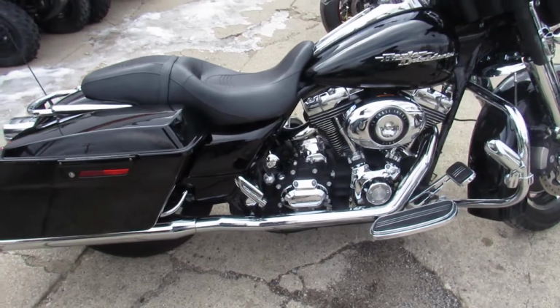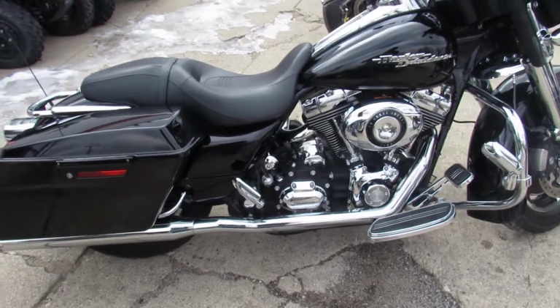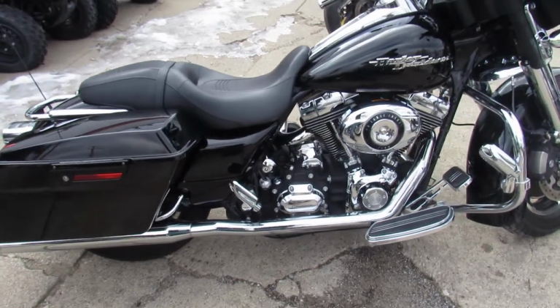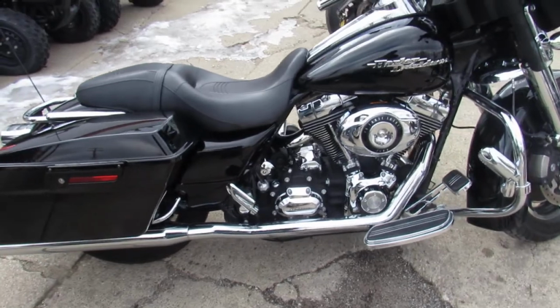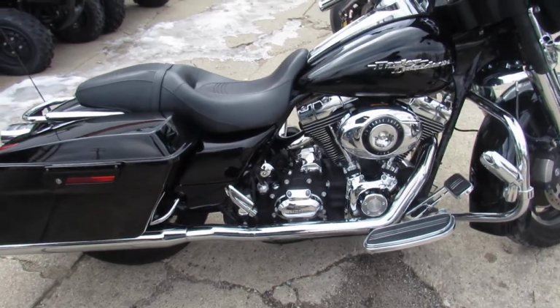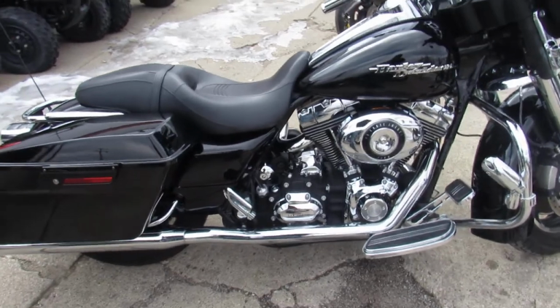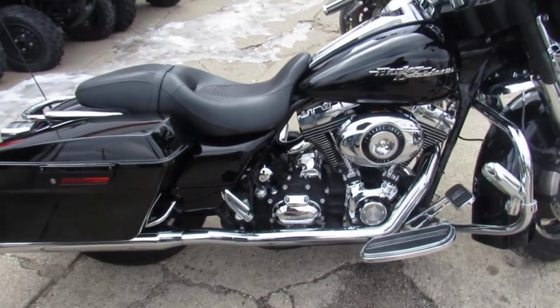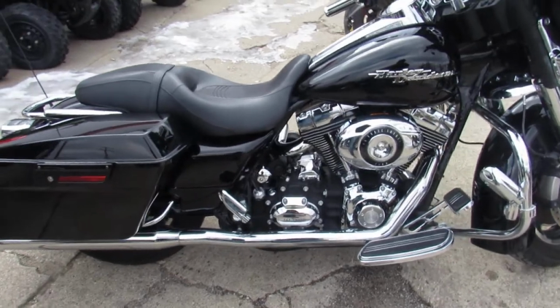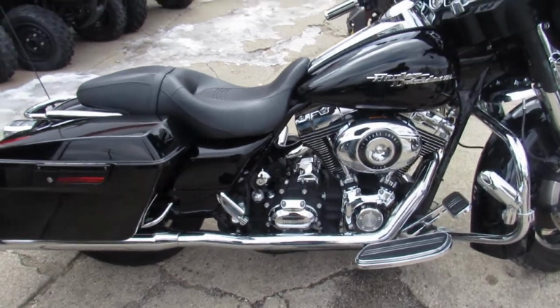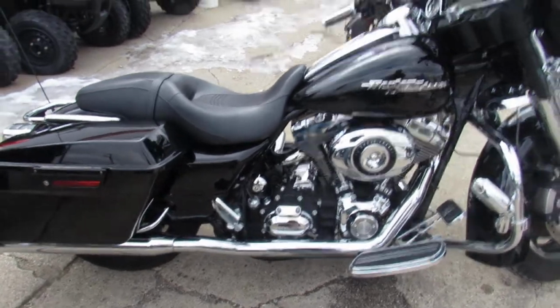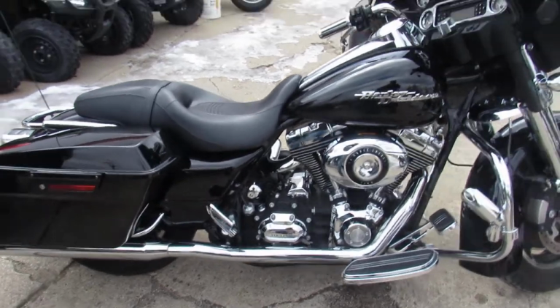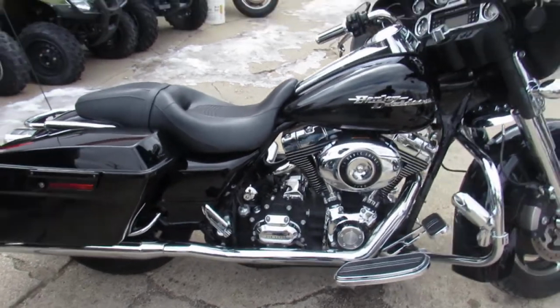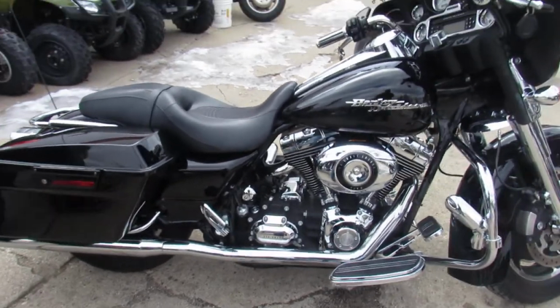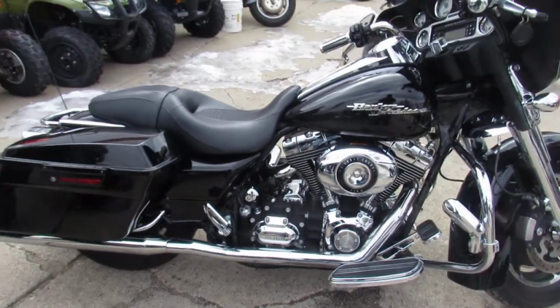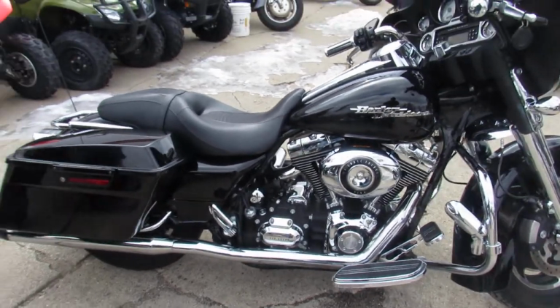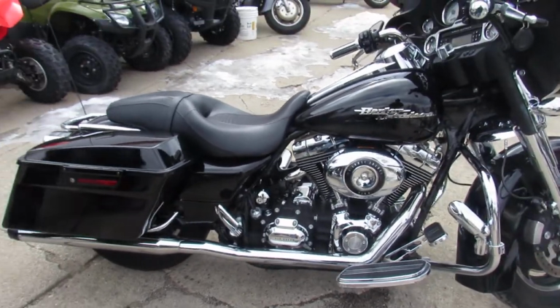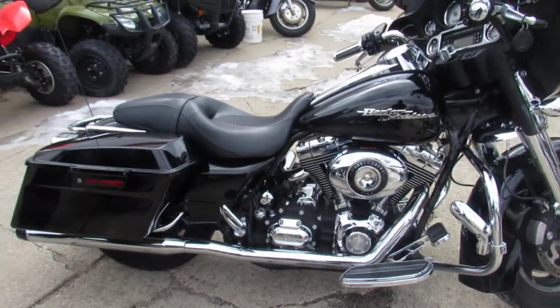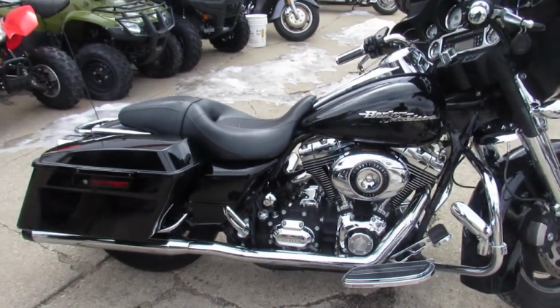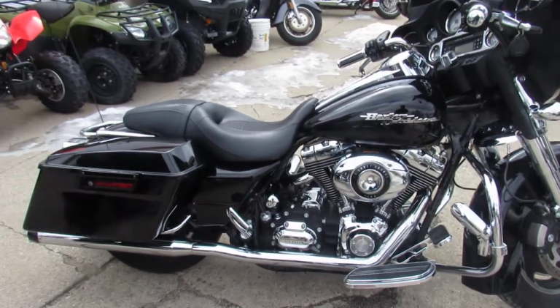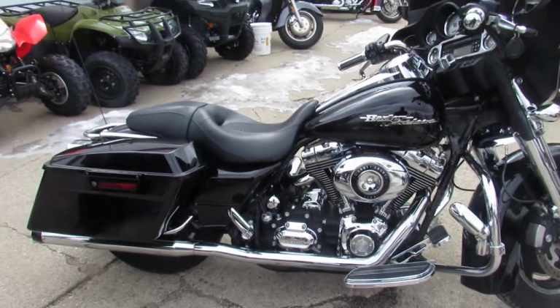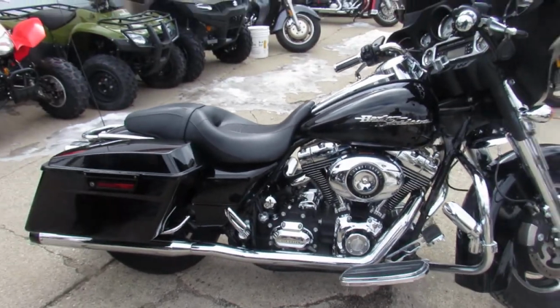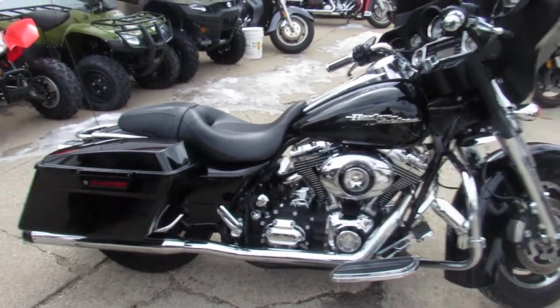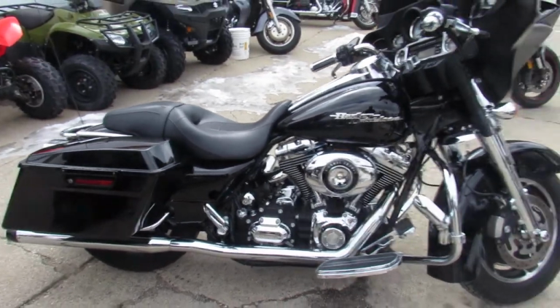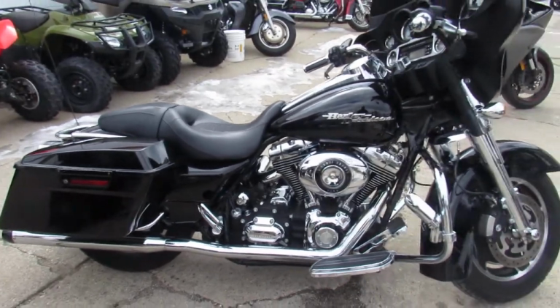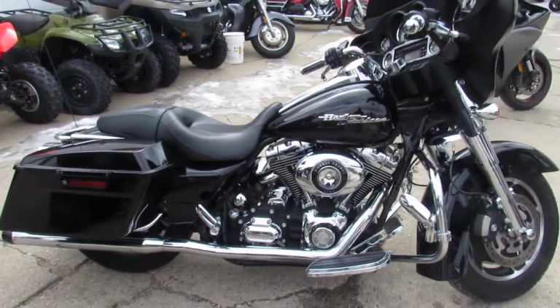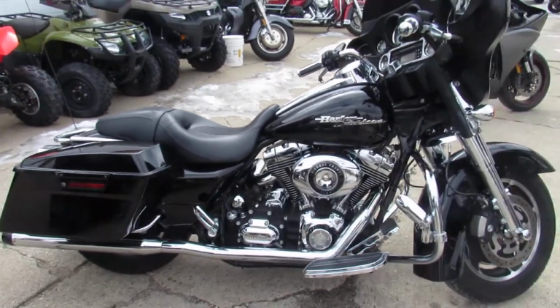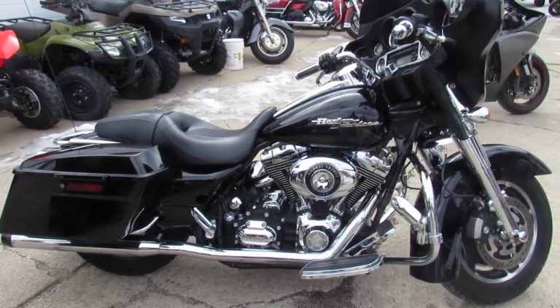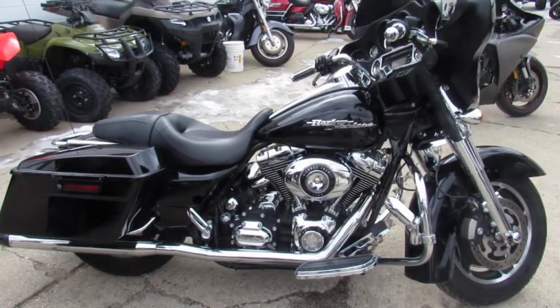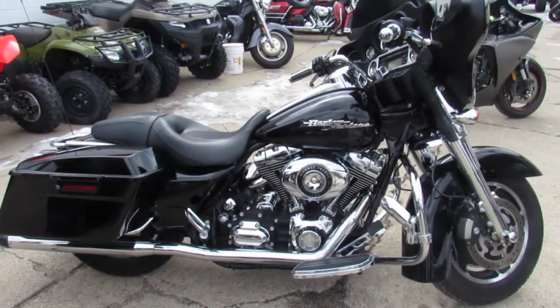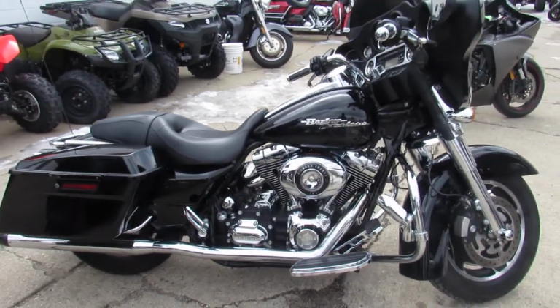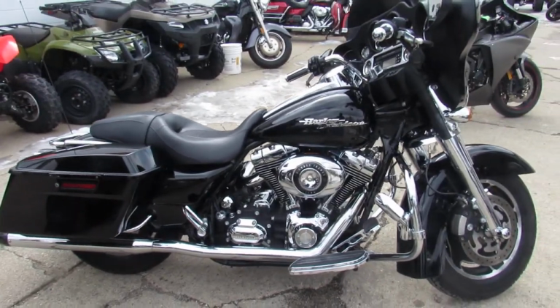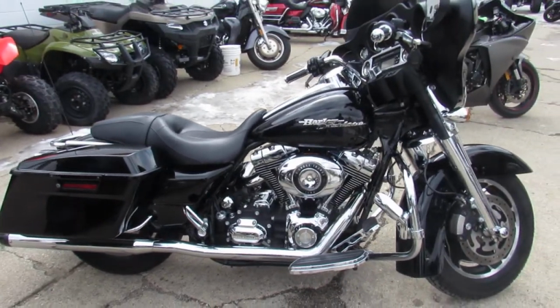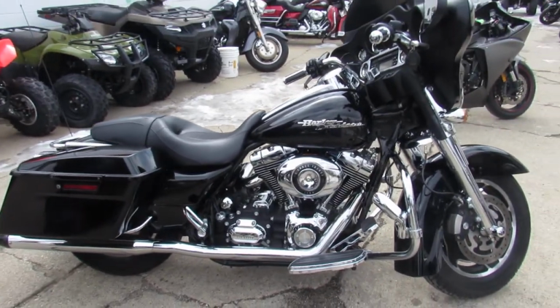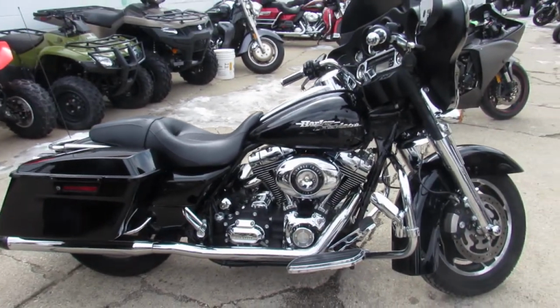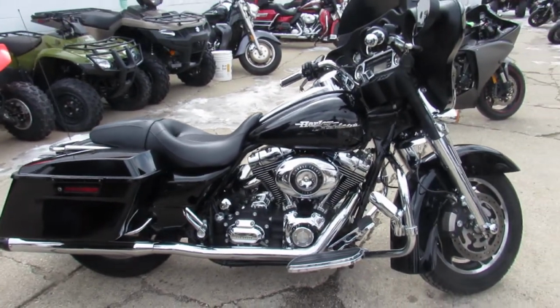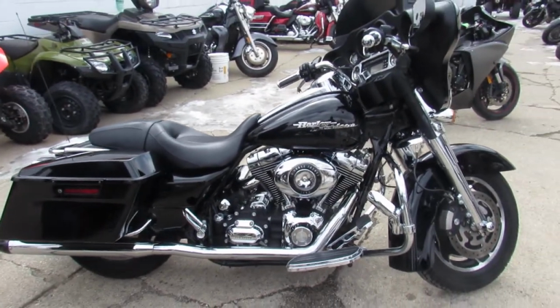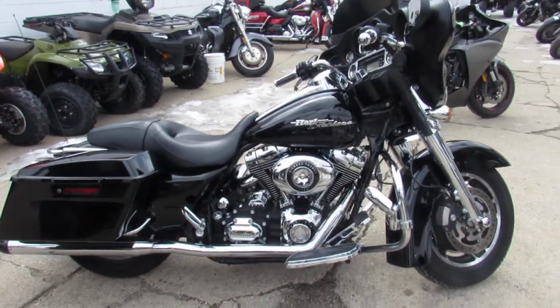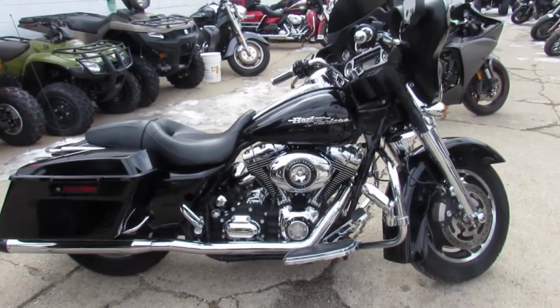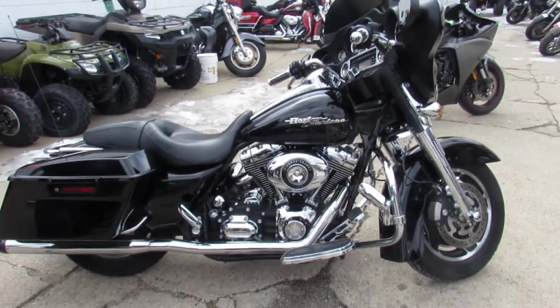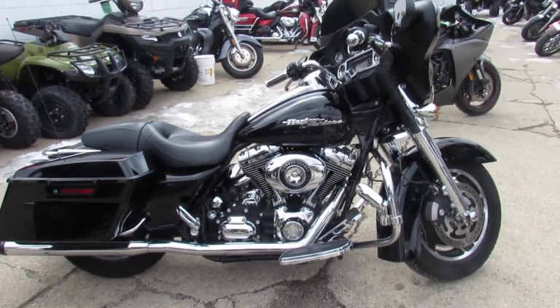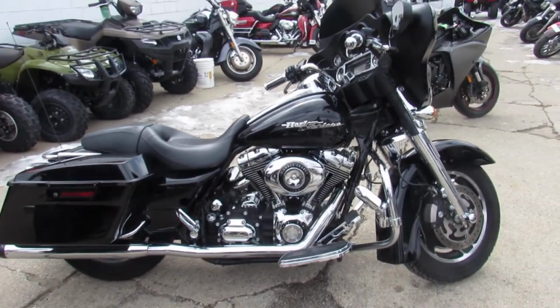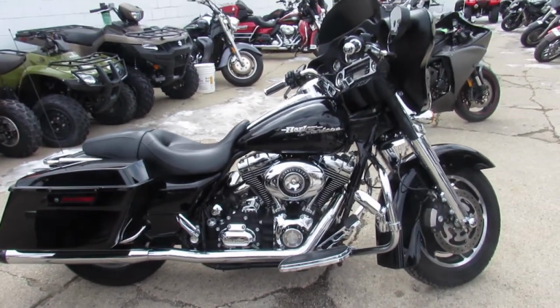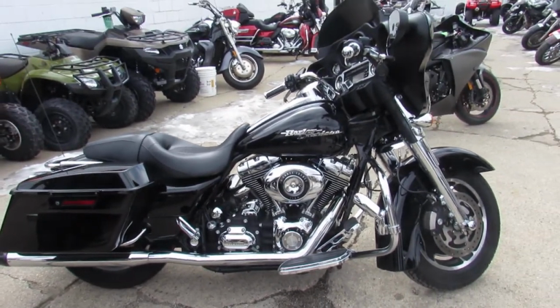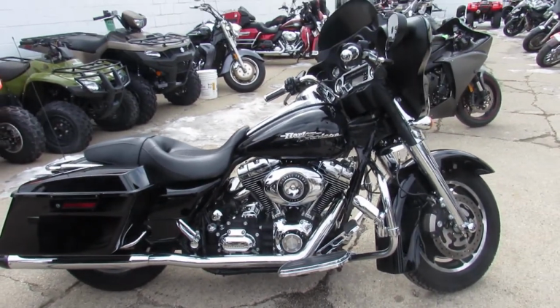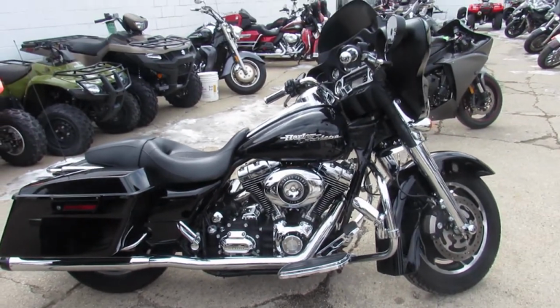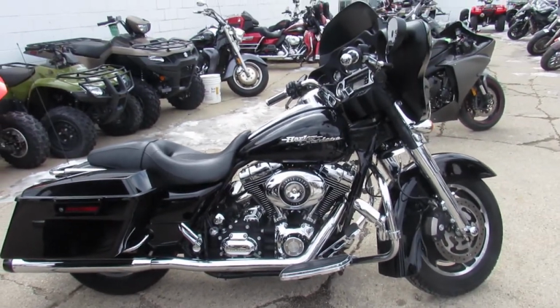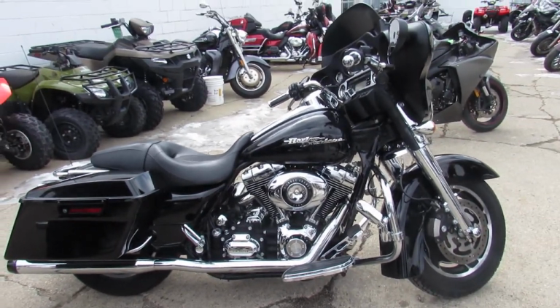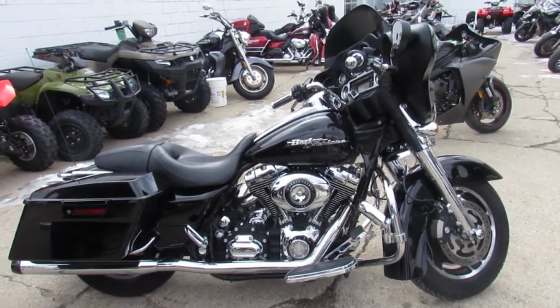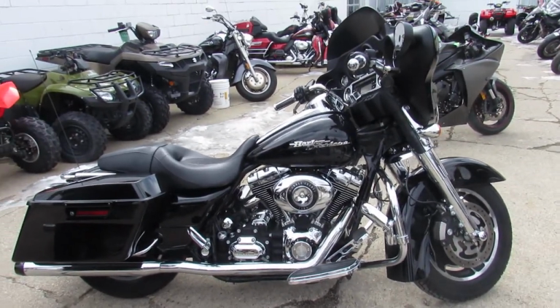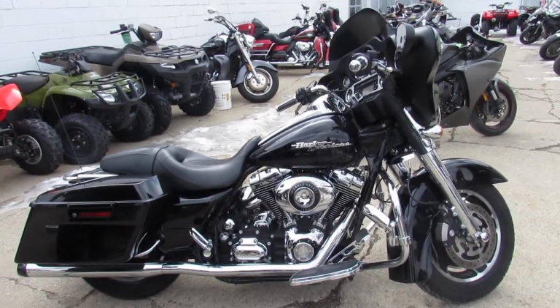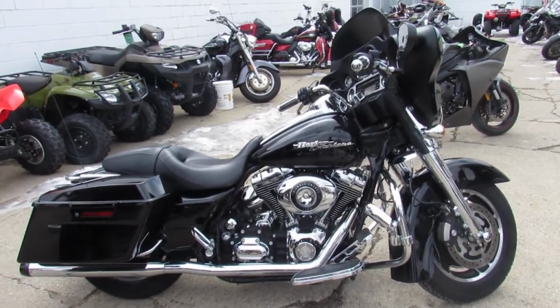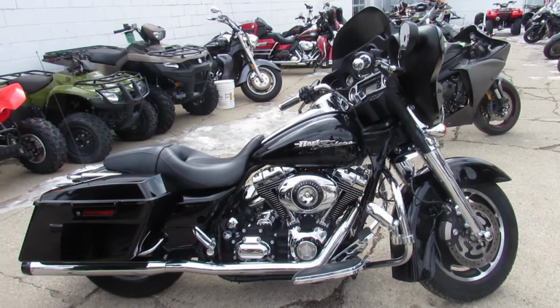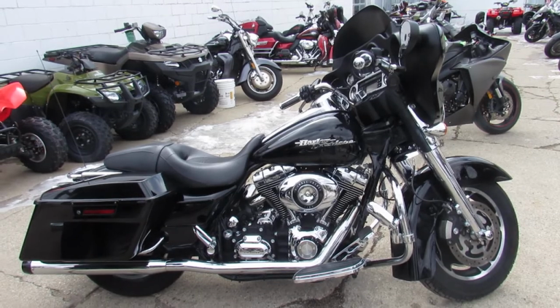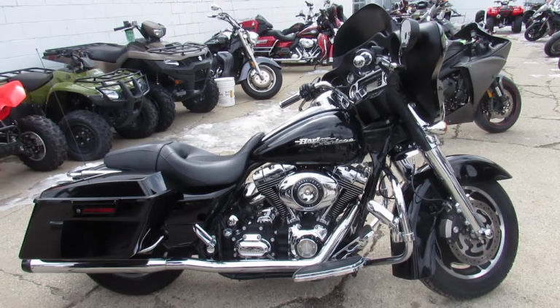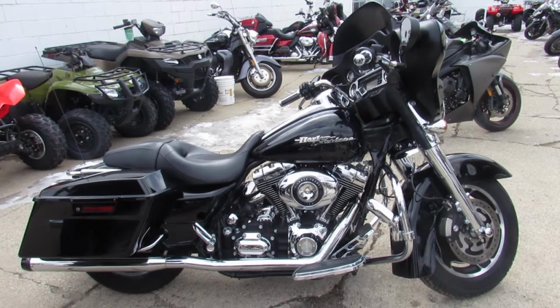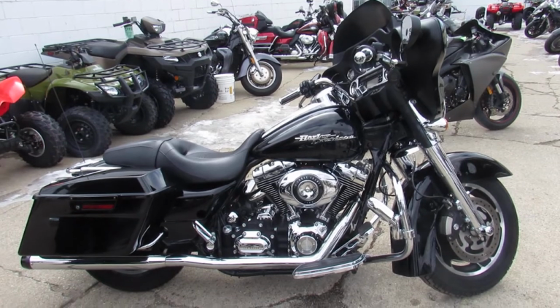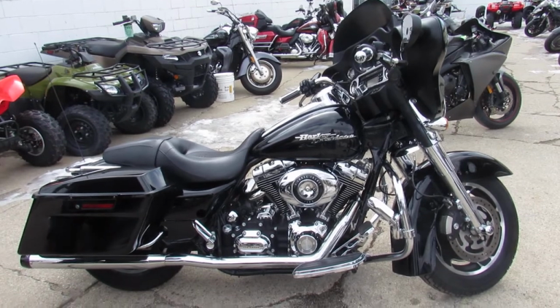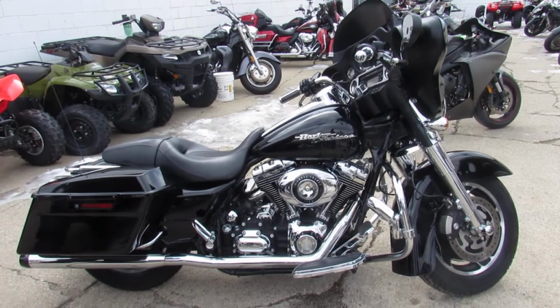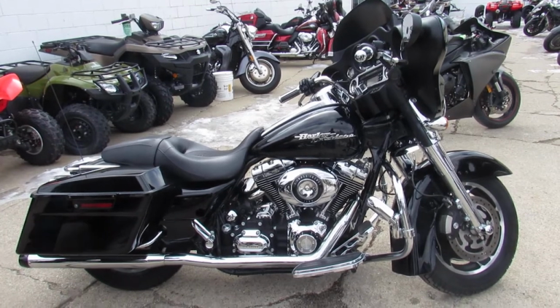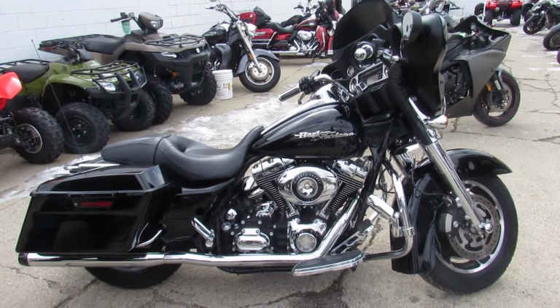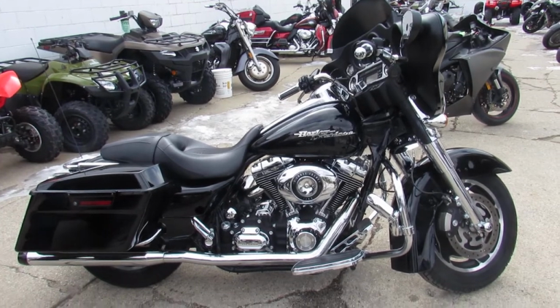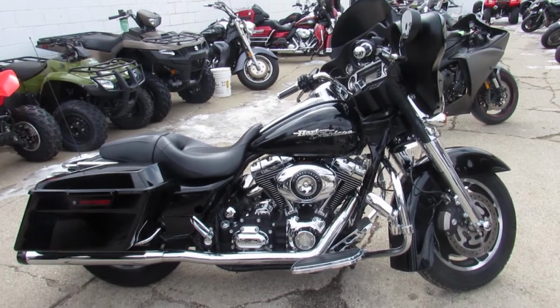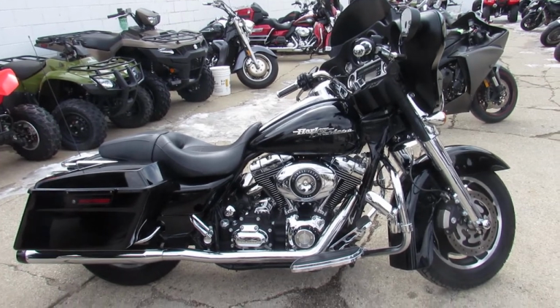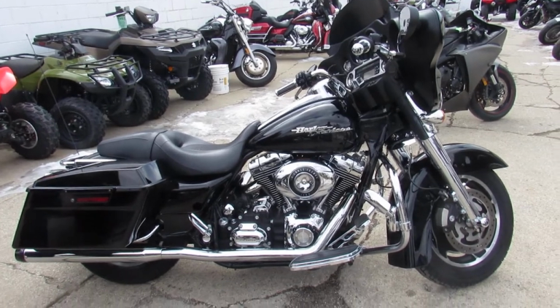Guys, don't miss out on this one. Financing for everyone, leasing programs, layaway programs — your trades are always welcome. Give us a call, we'll get it done: 810-648-9500.